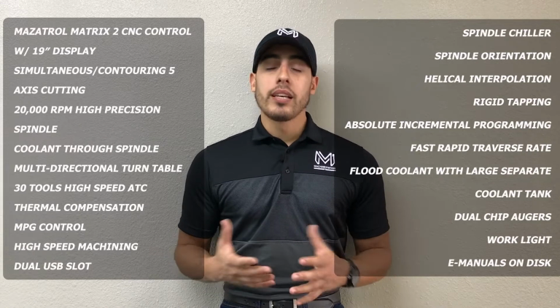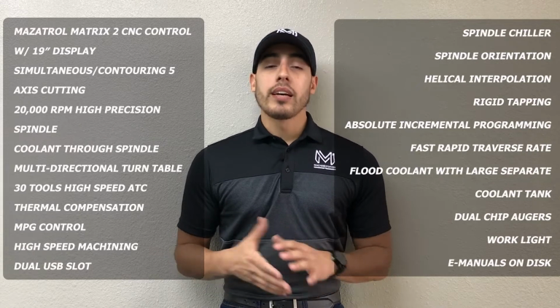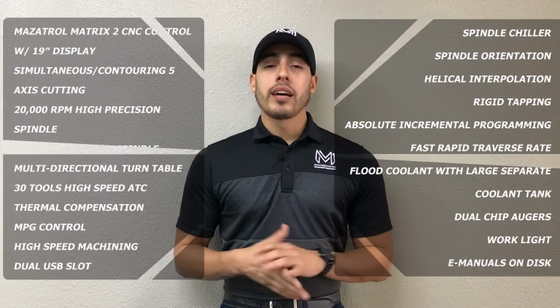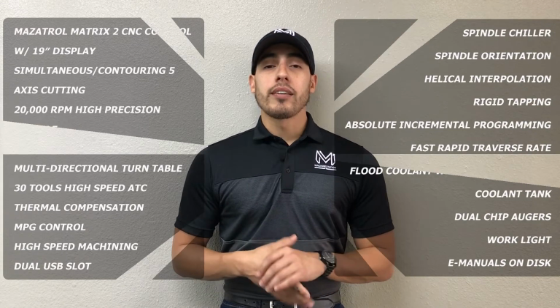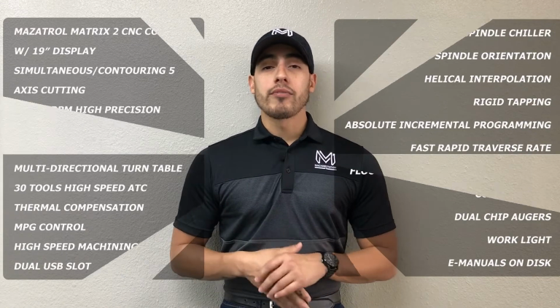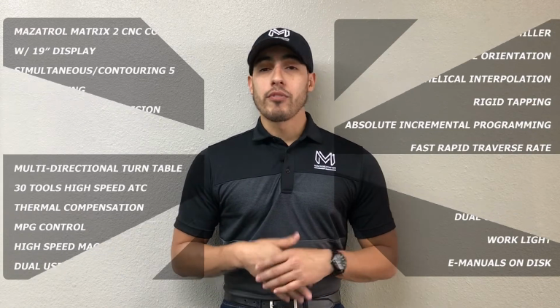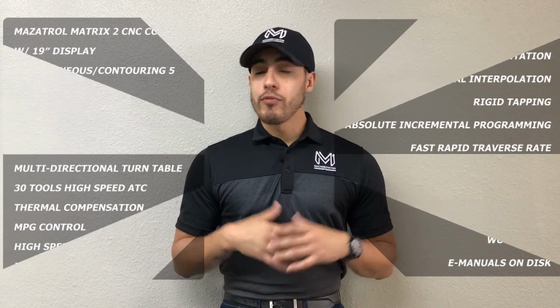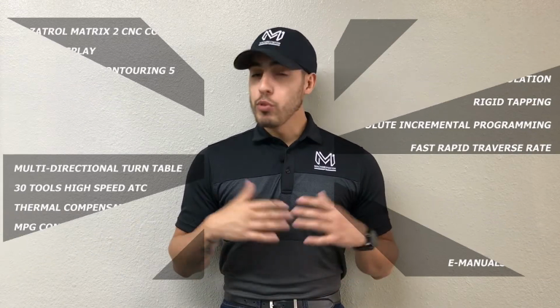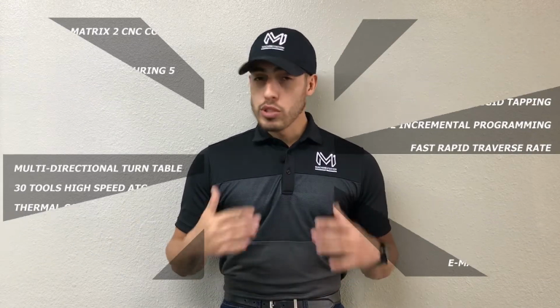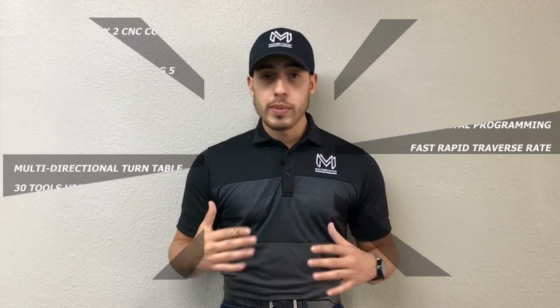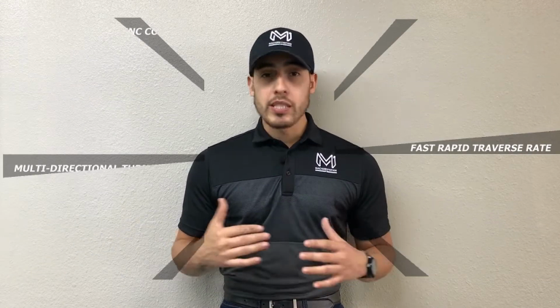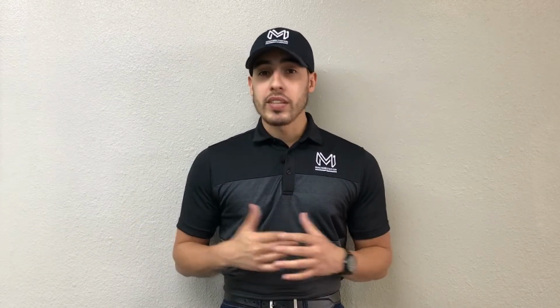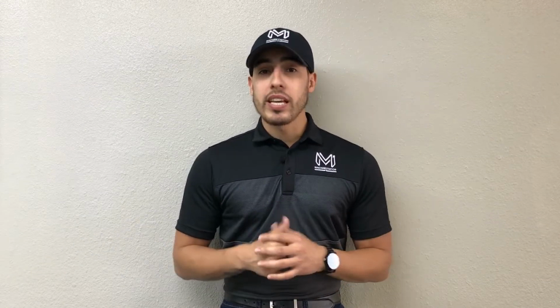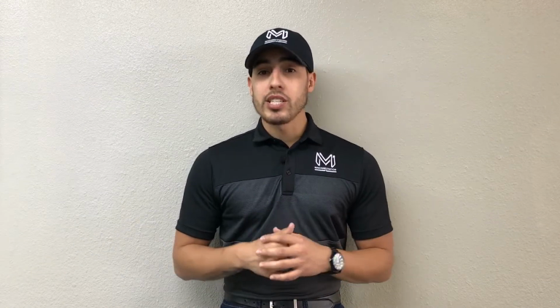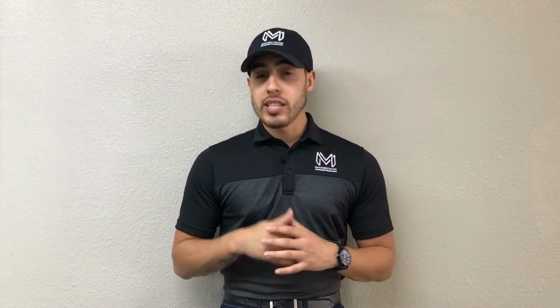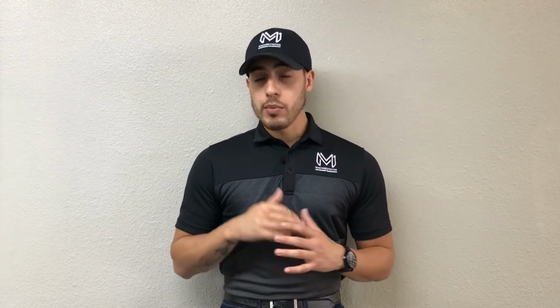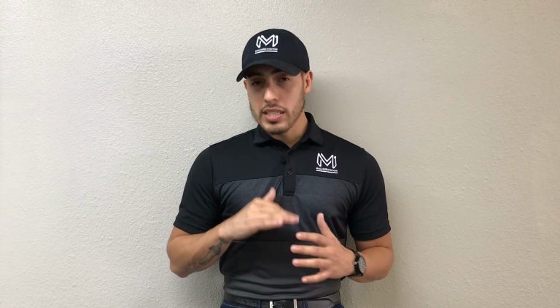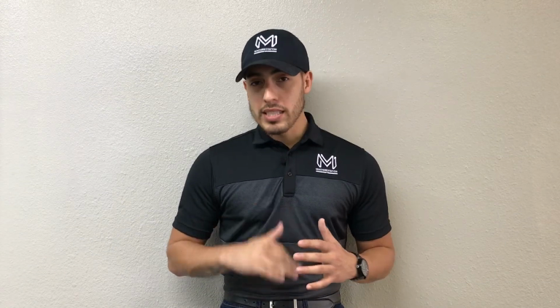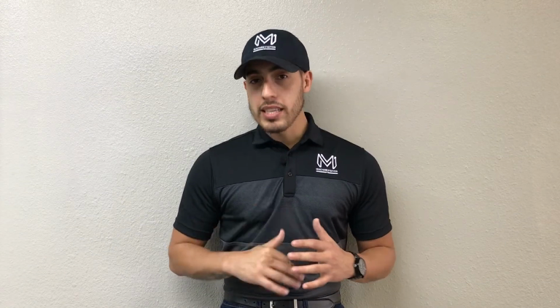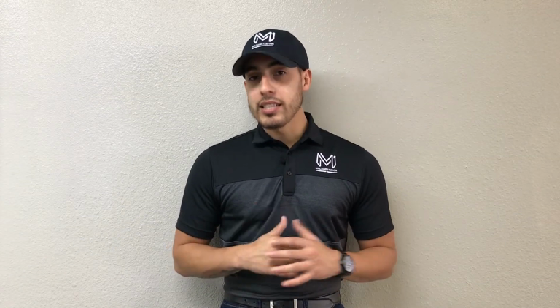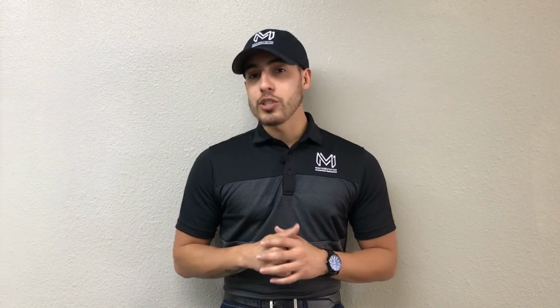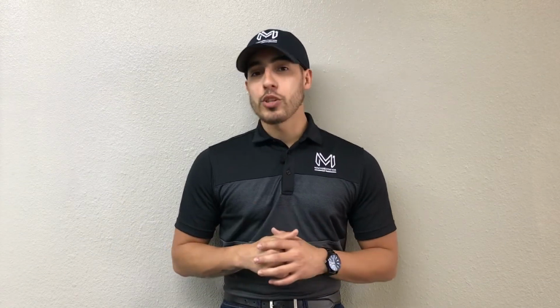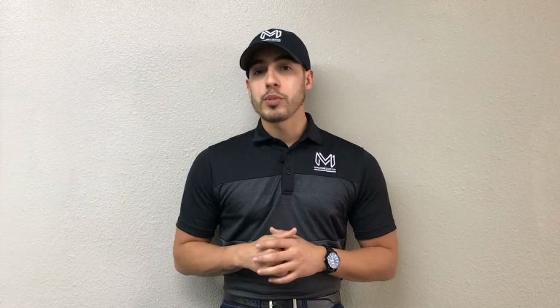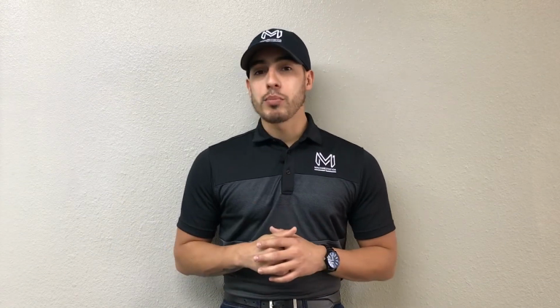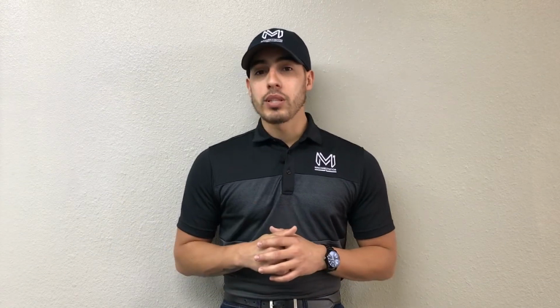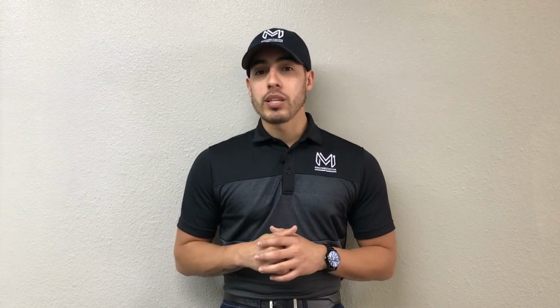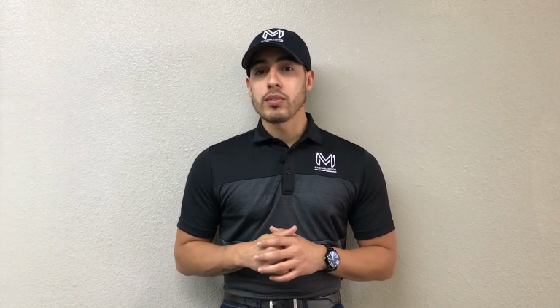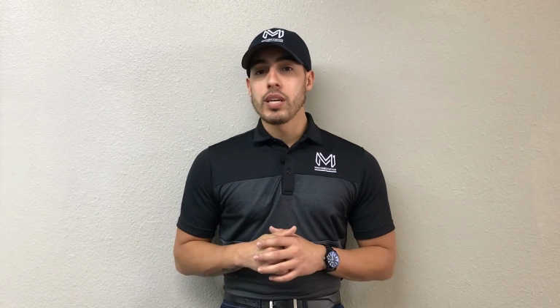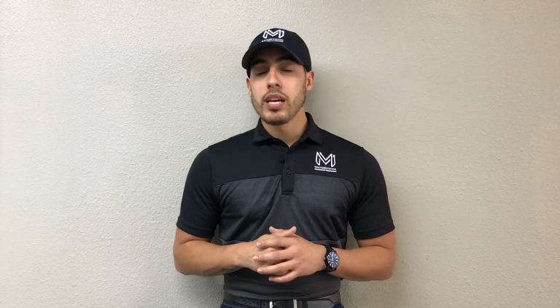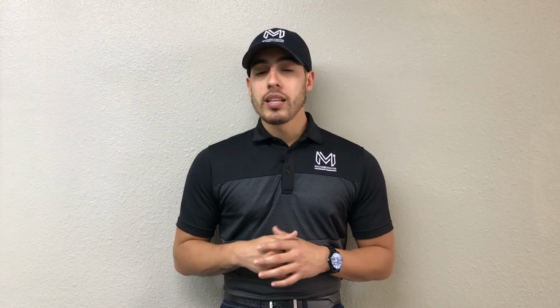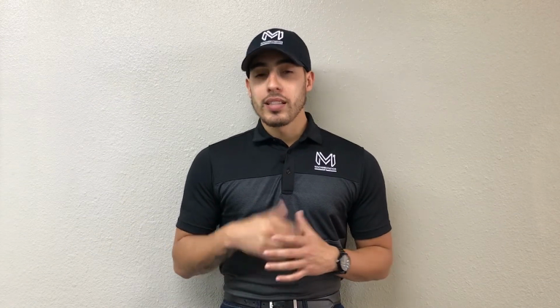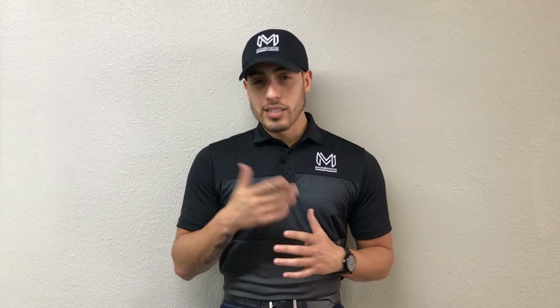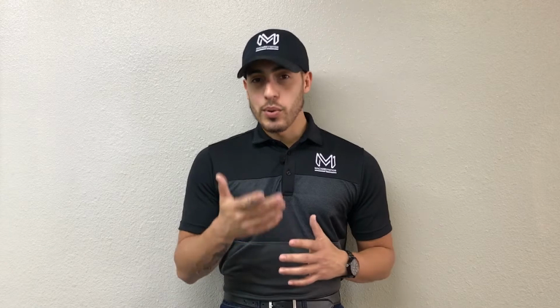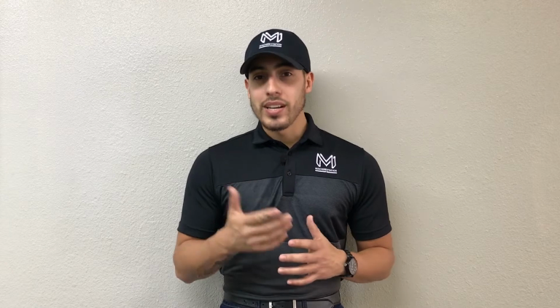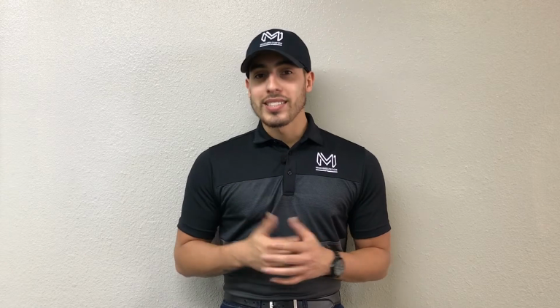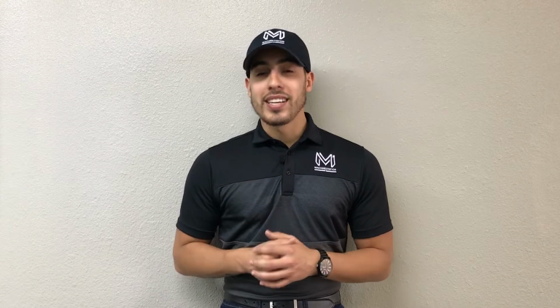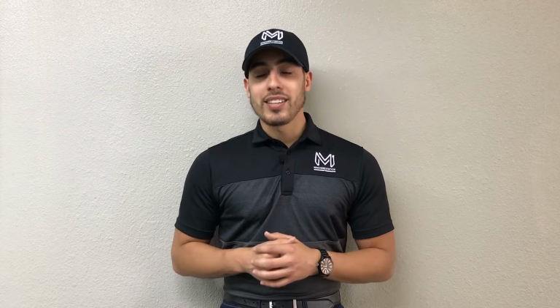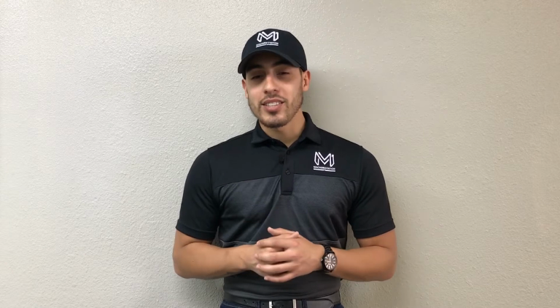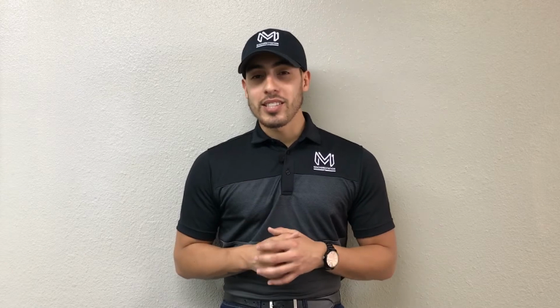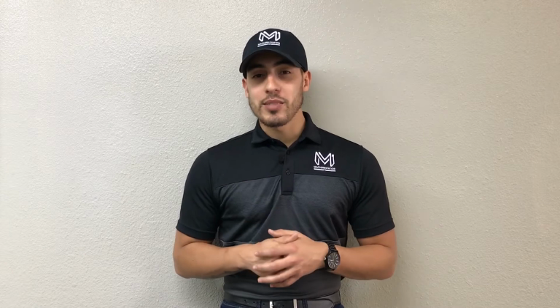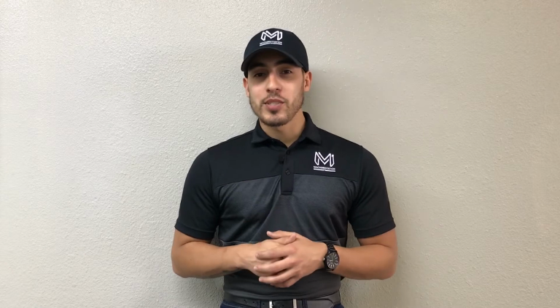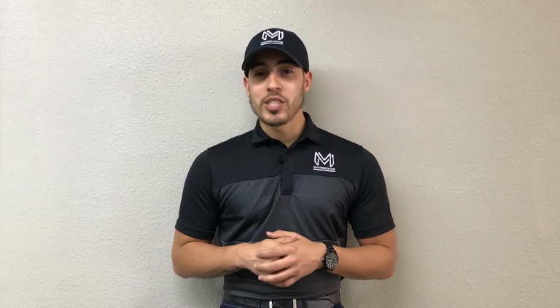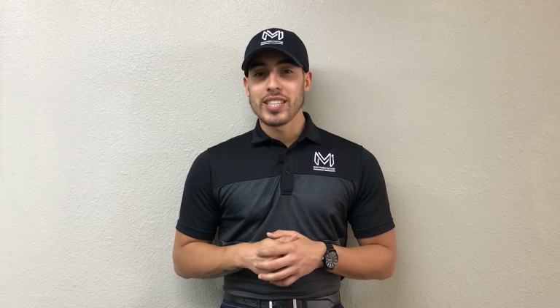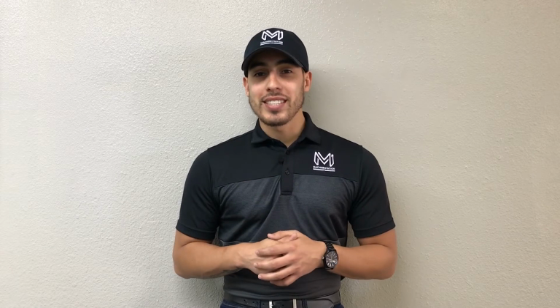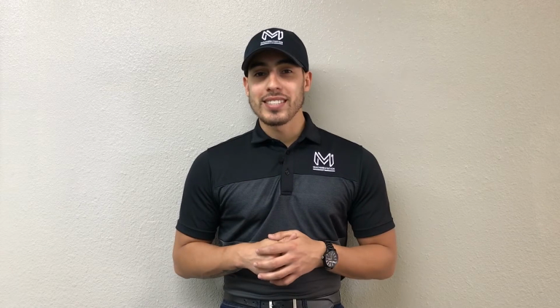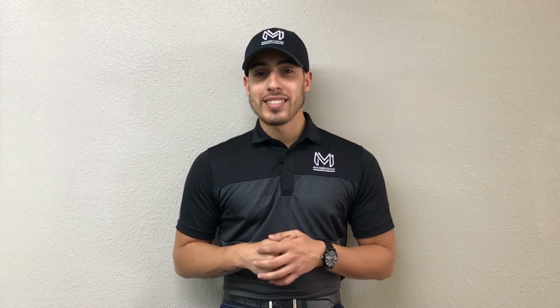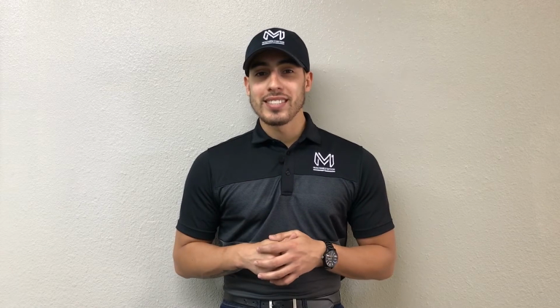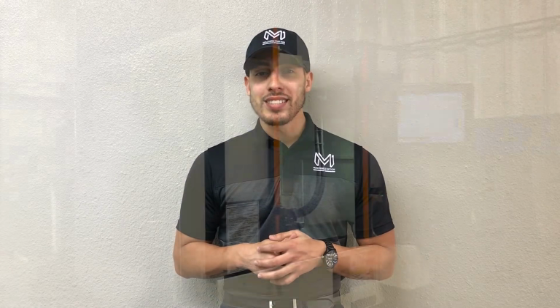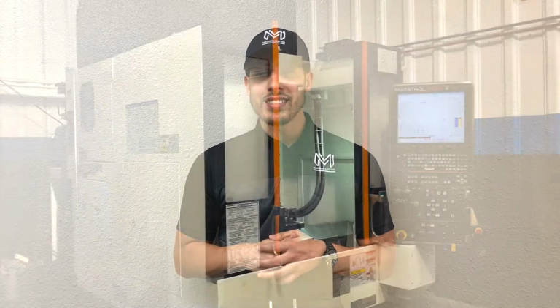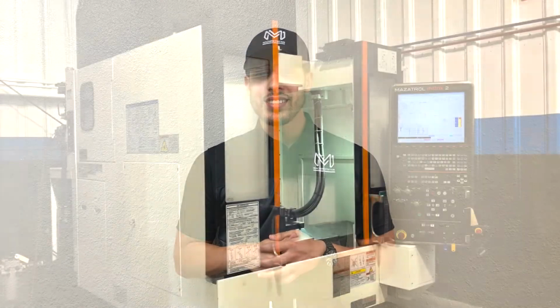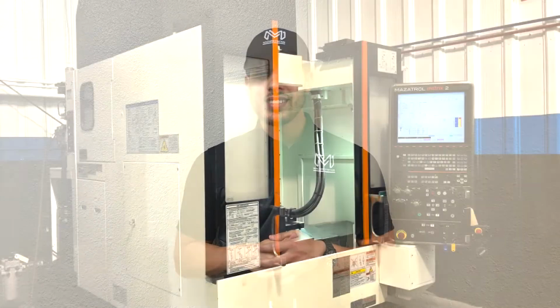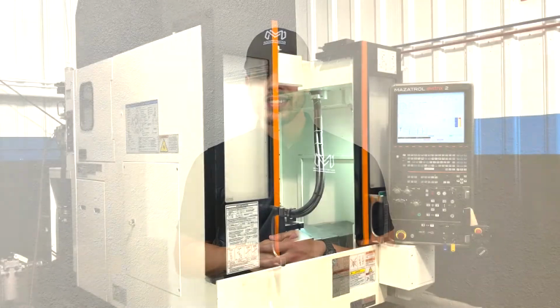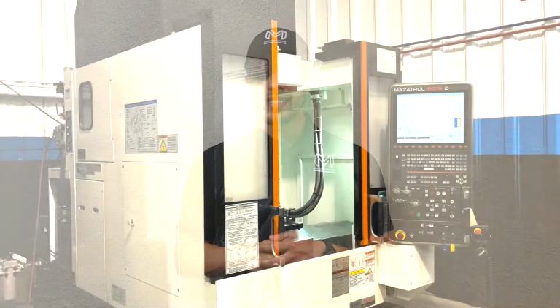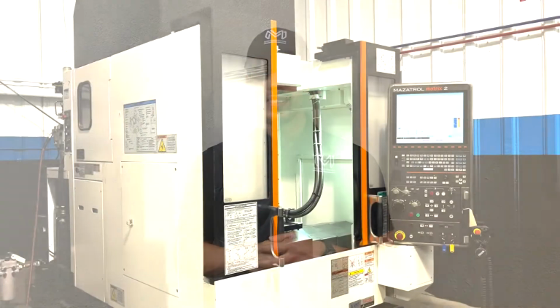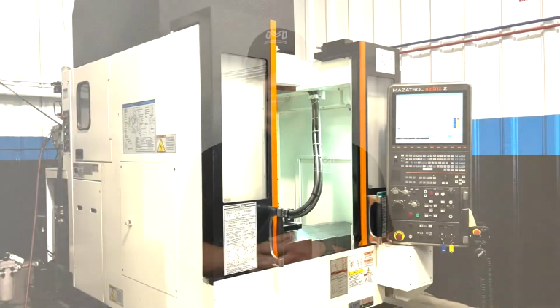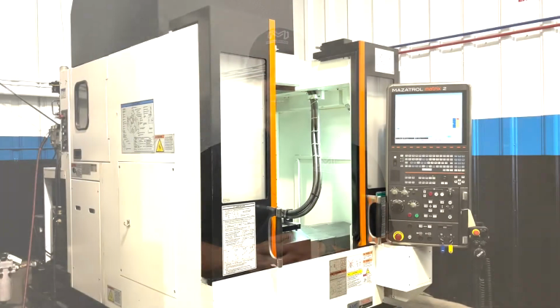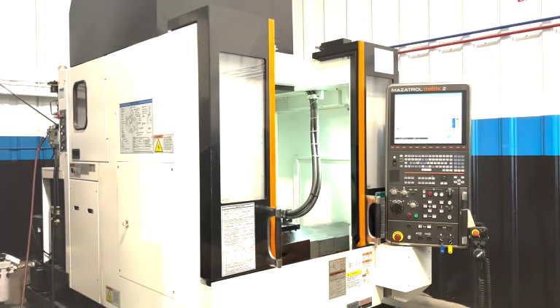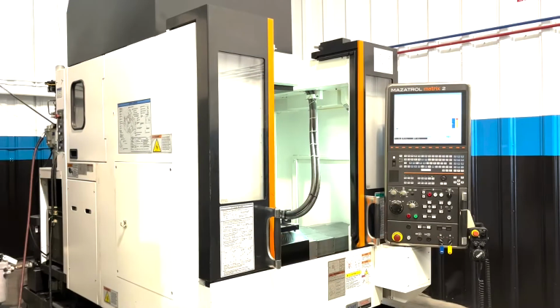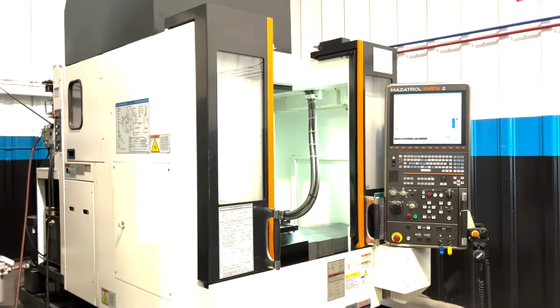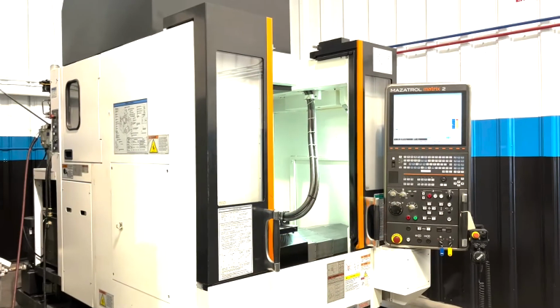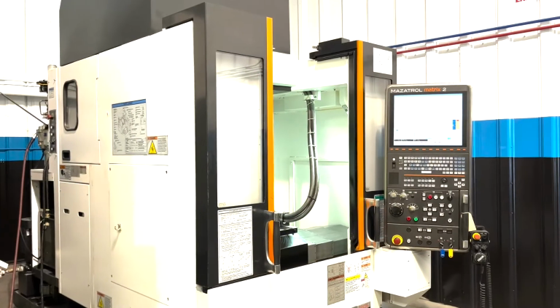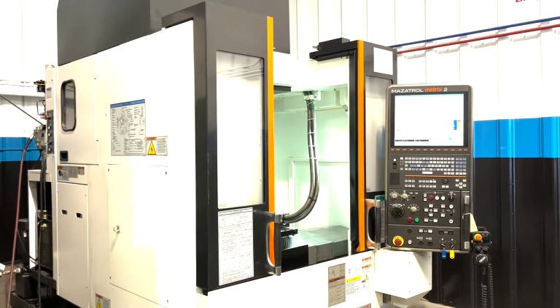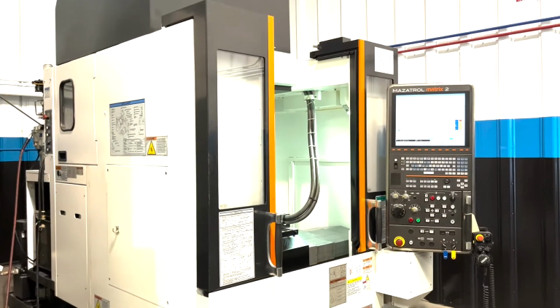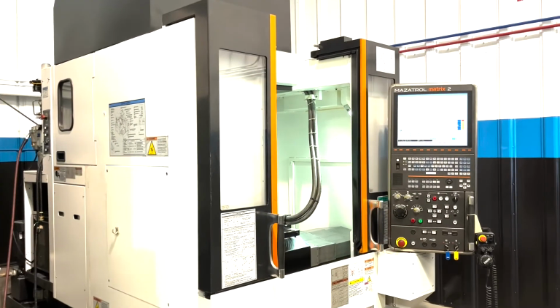For full specifications, I will list it in the description below. Let's go ahead and take a look at this machine. We'll be right back.